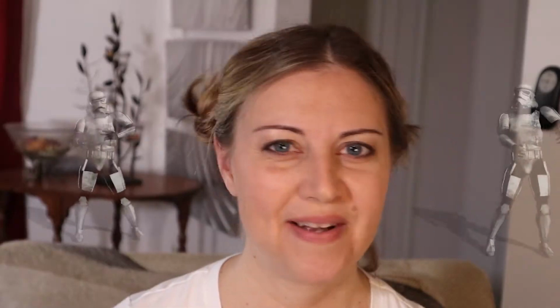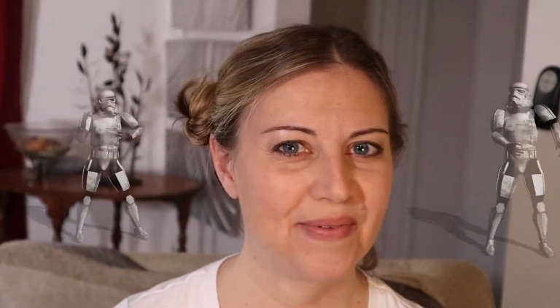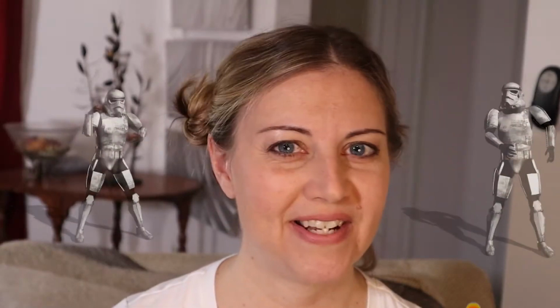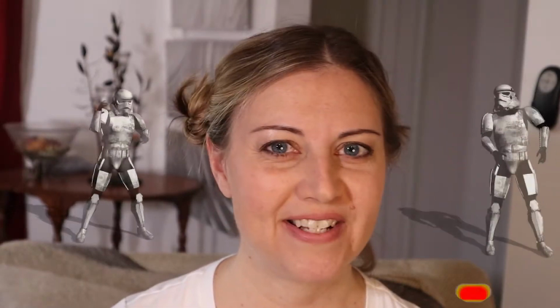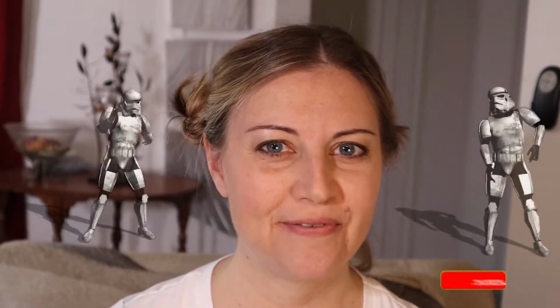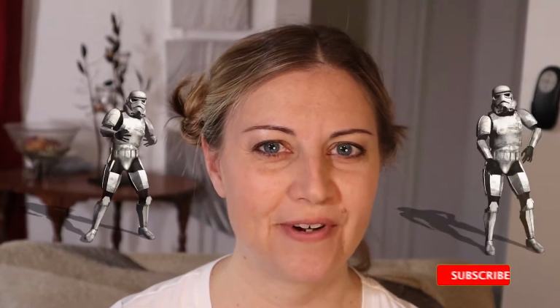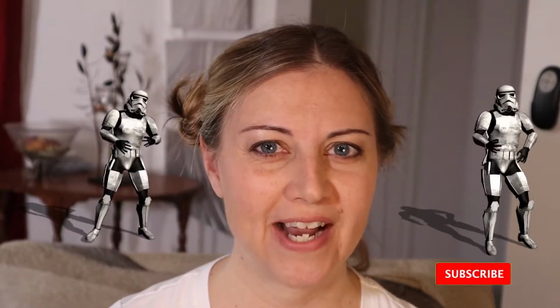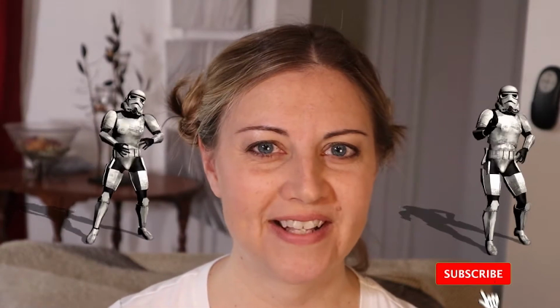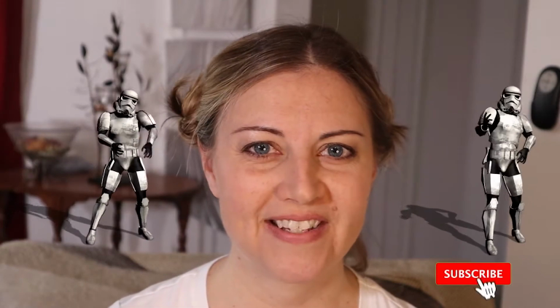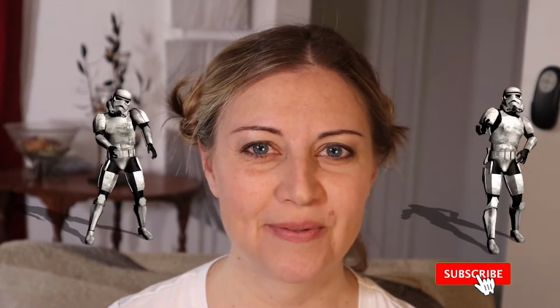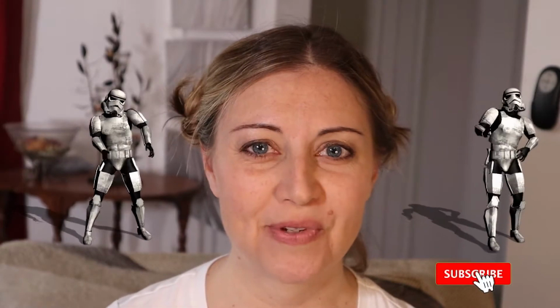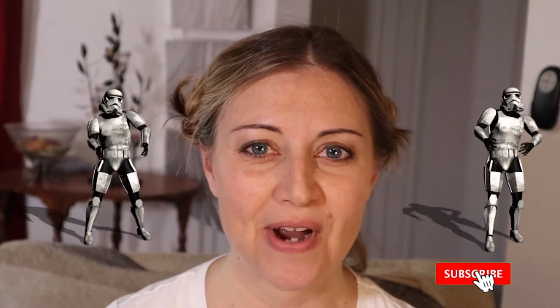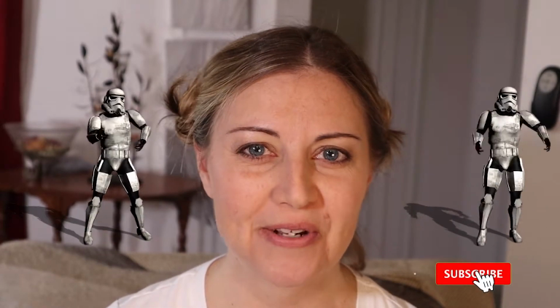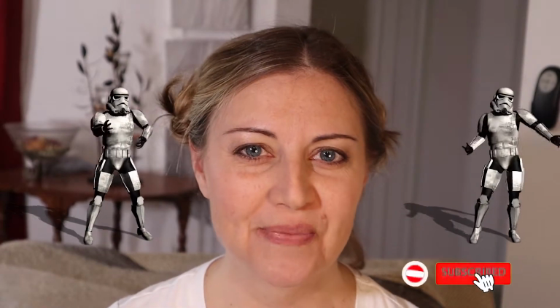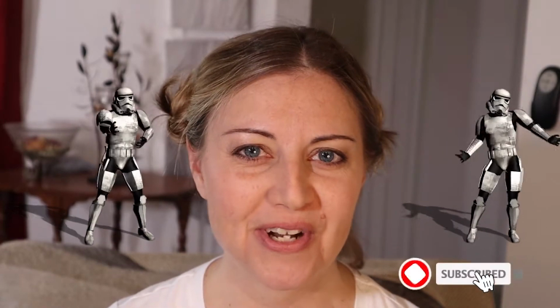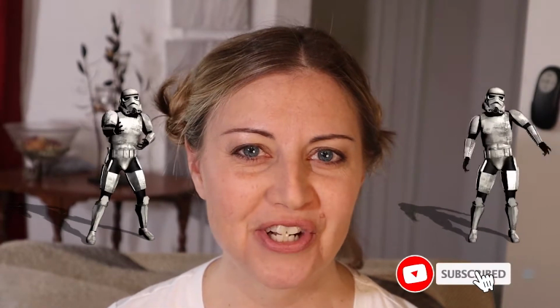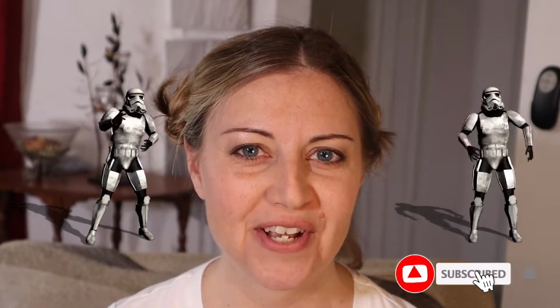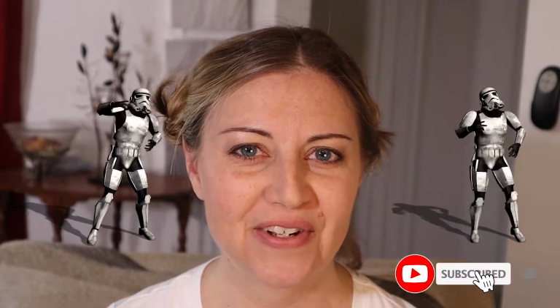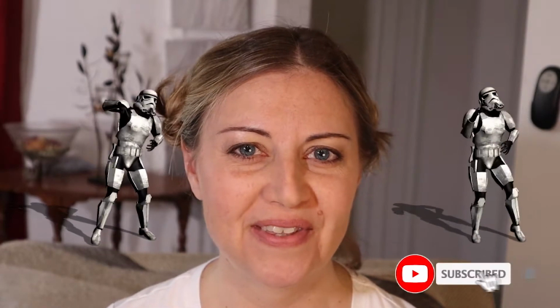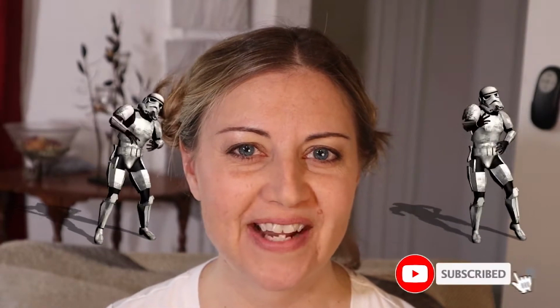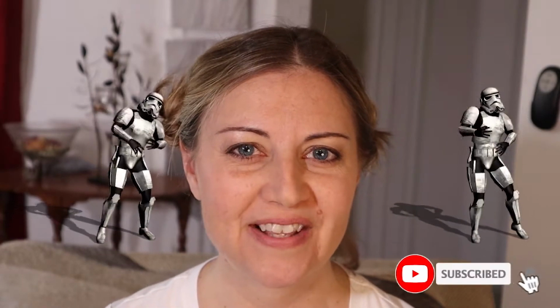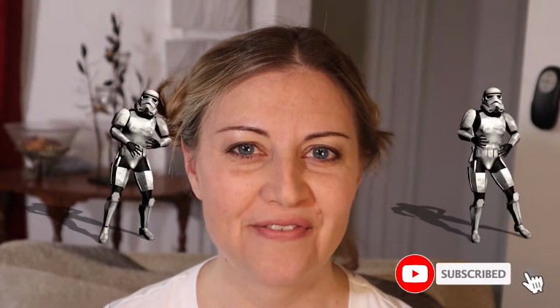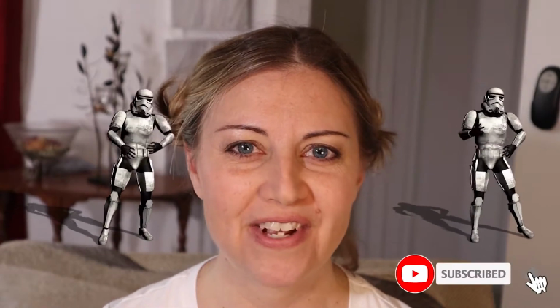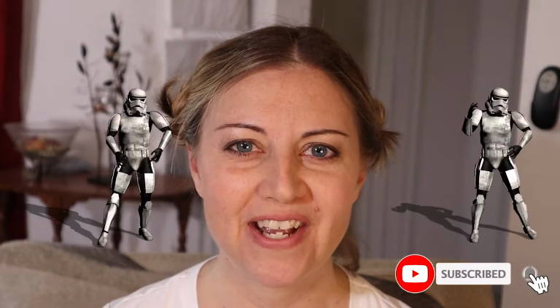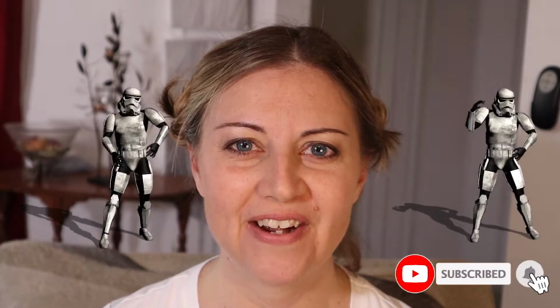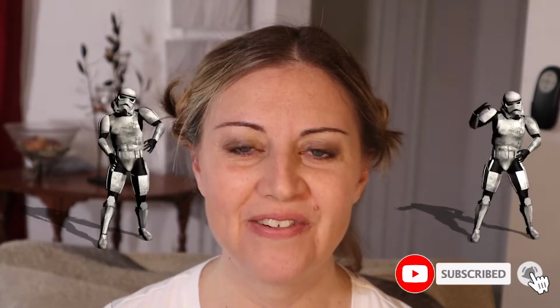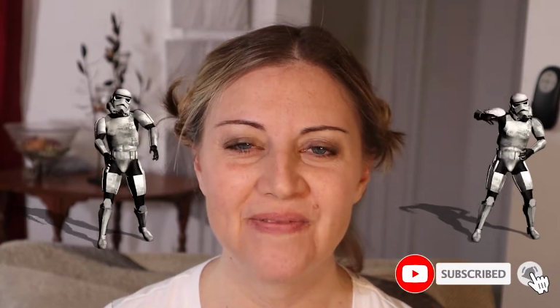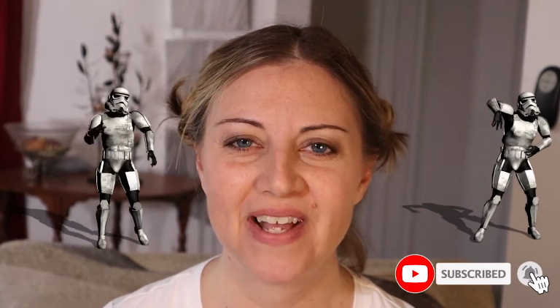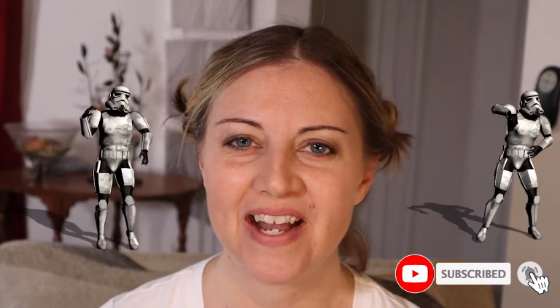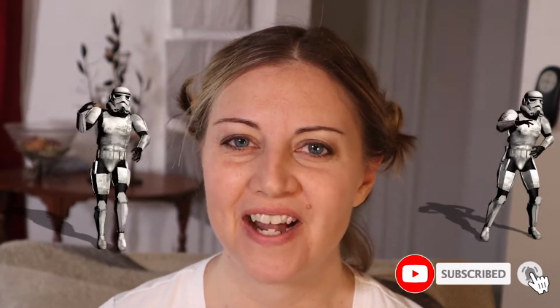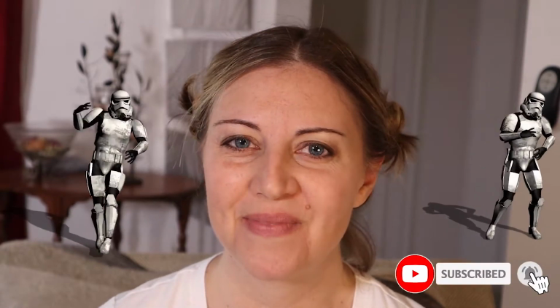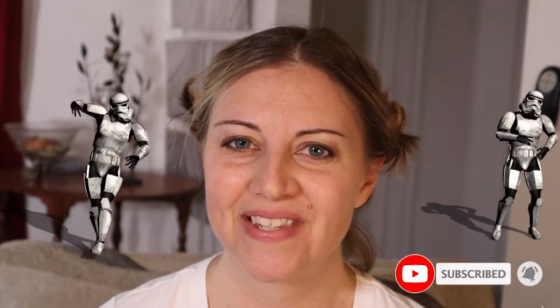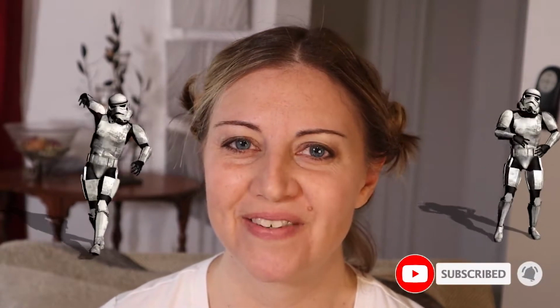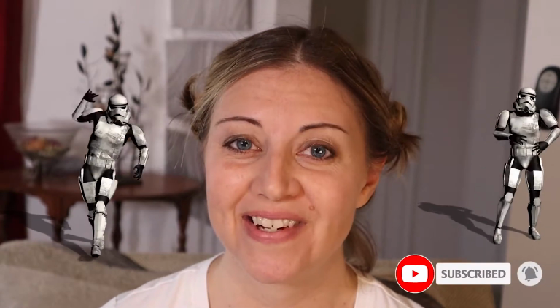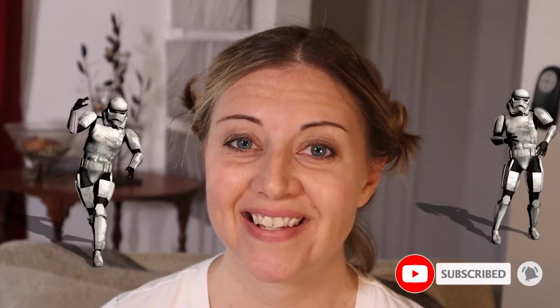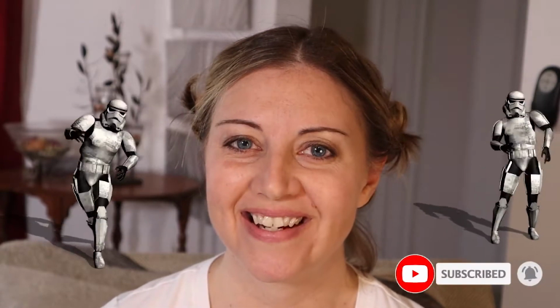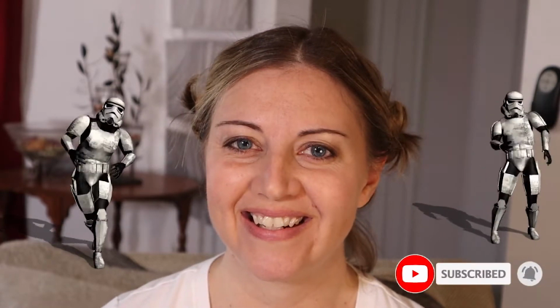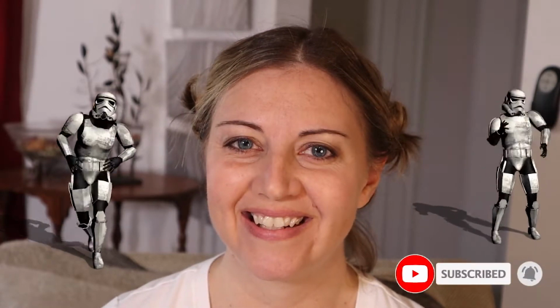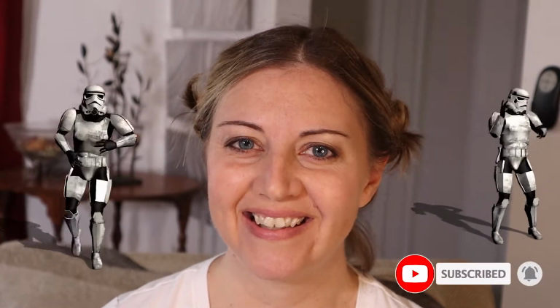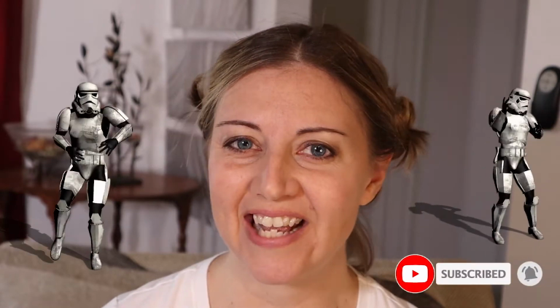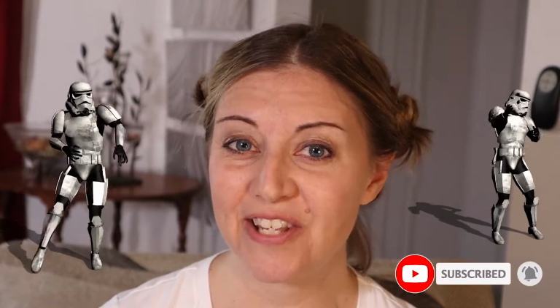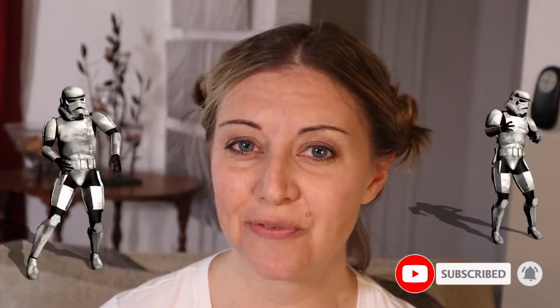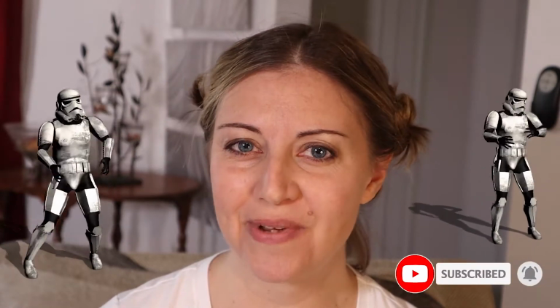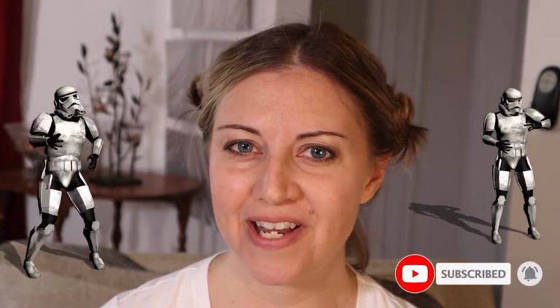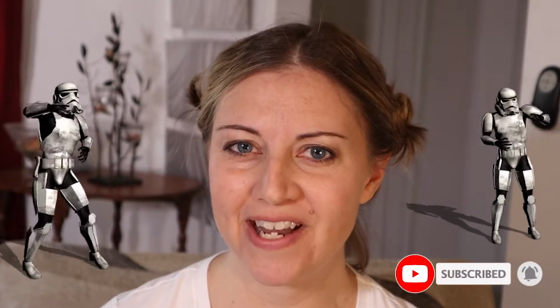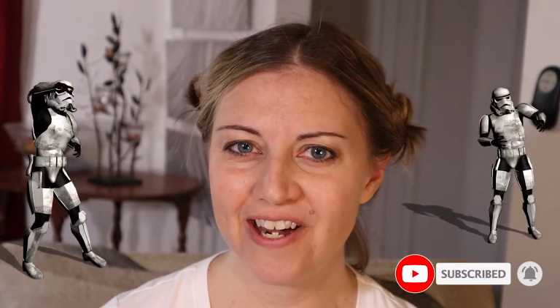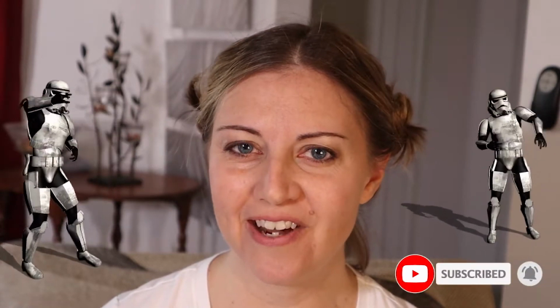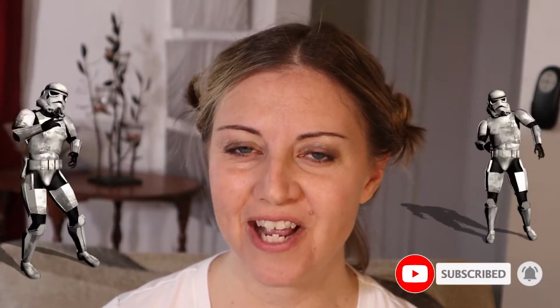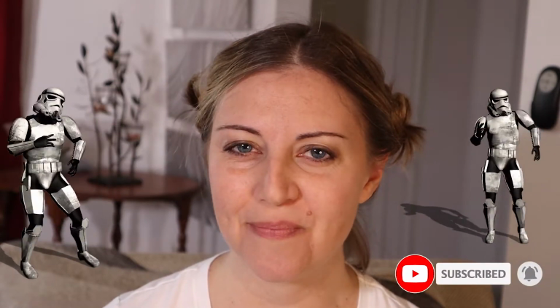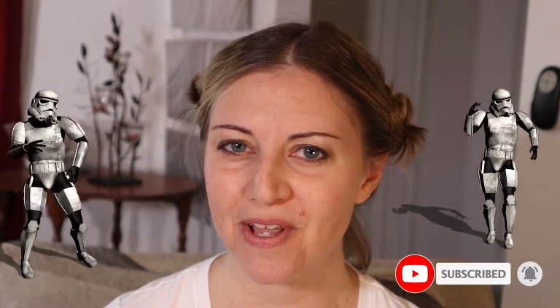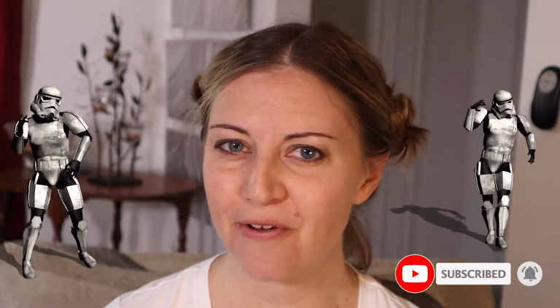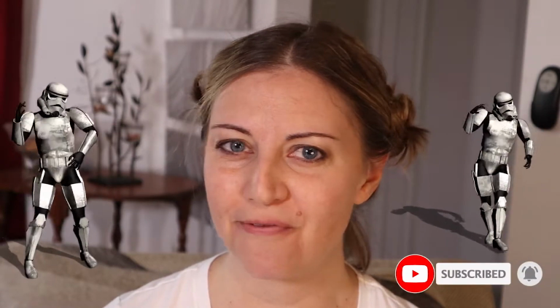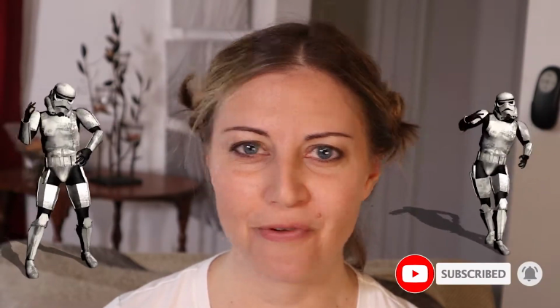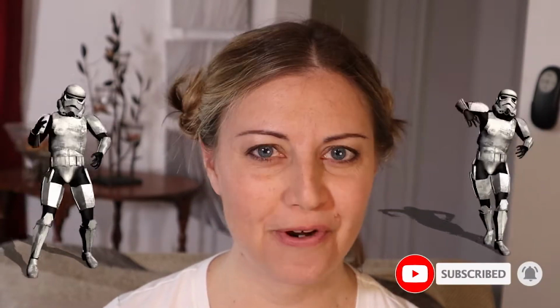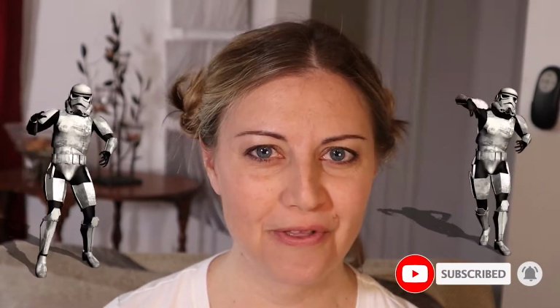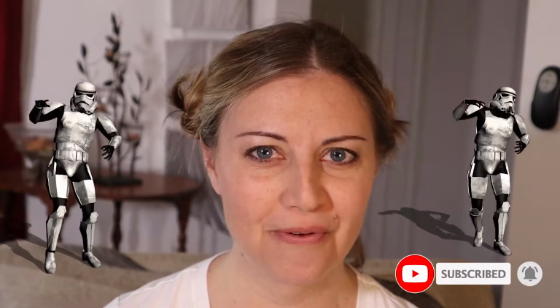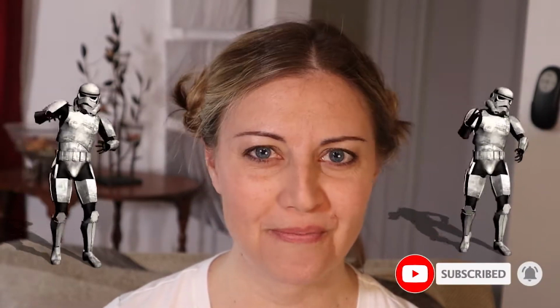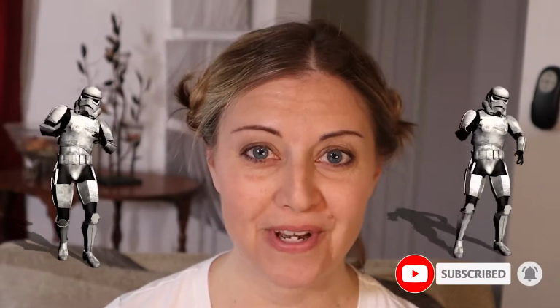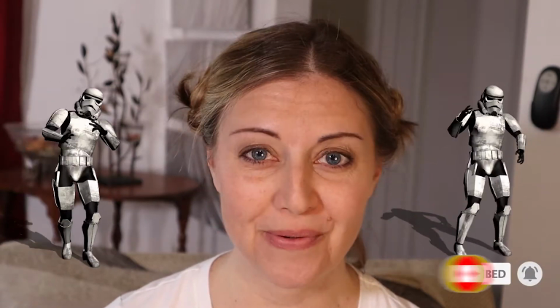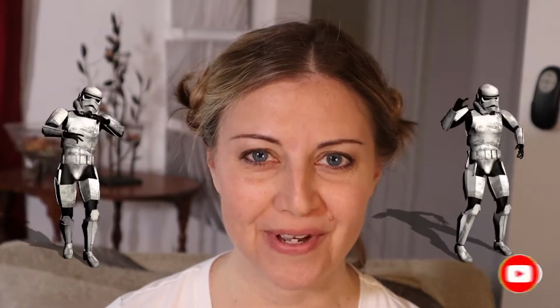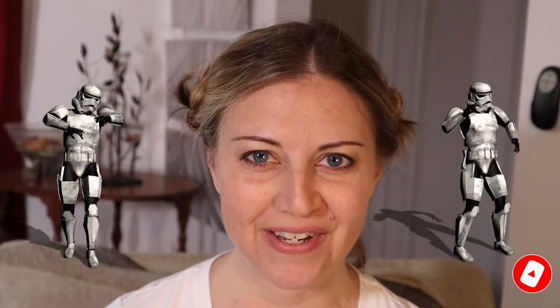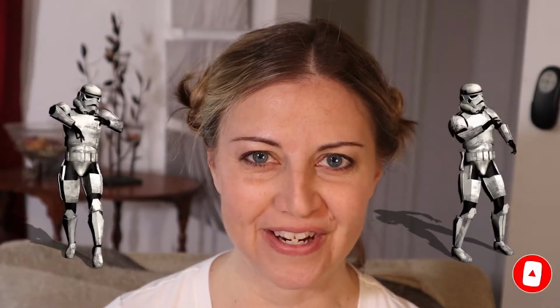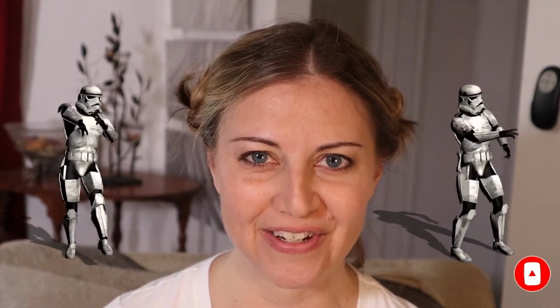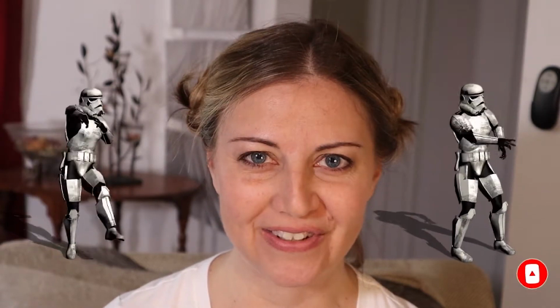Please don't forget to subscribe to my channel and like the video. I'm so excited — thanks for being here, and may the fourth be with you.